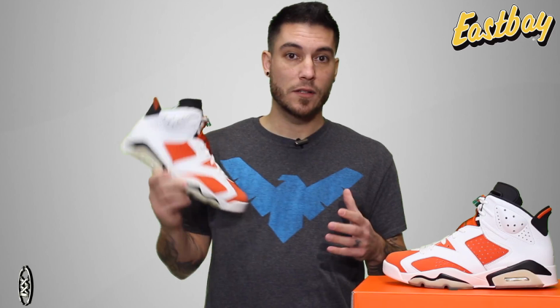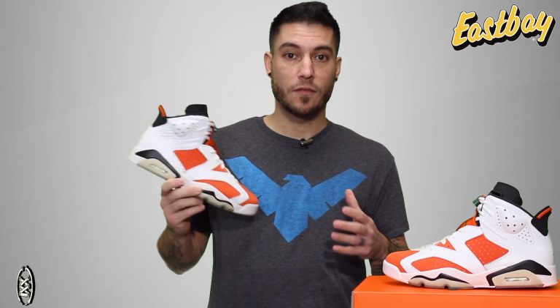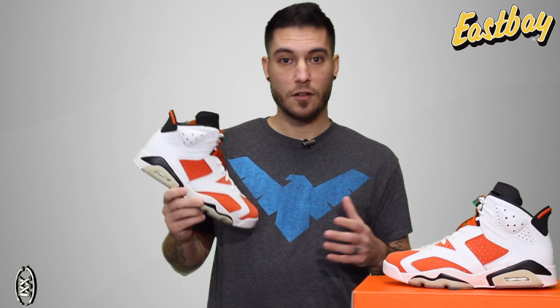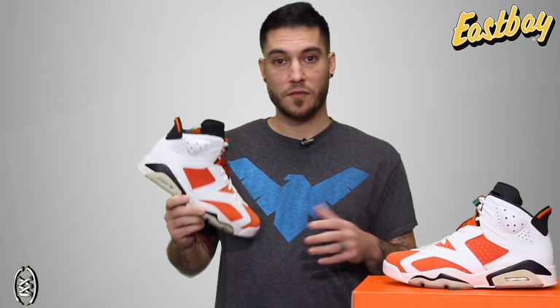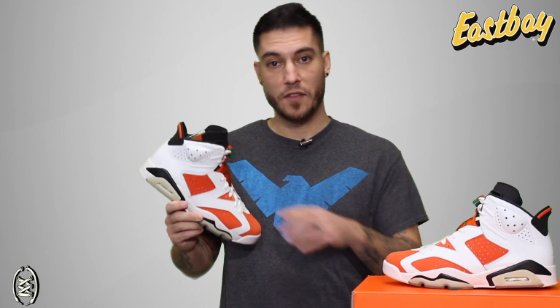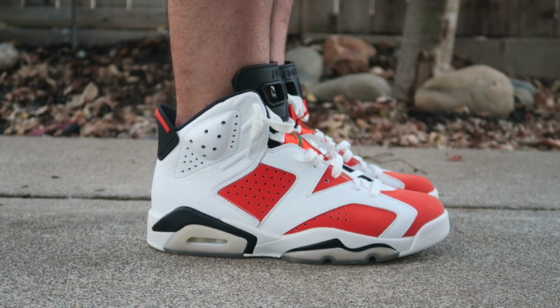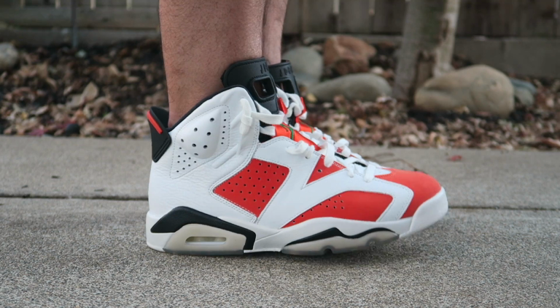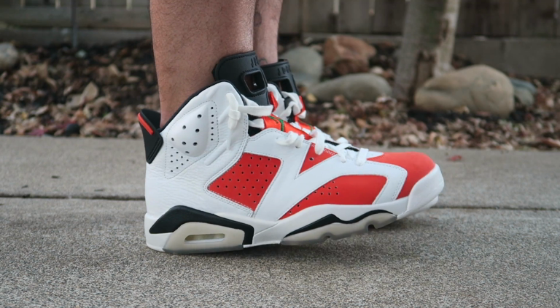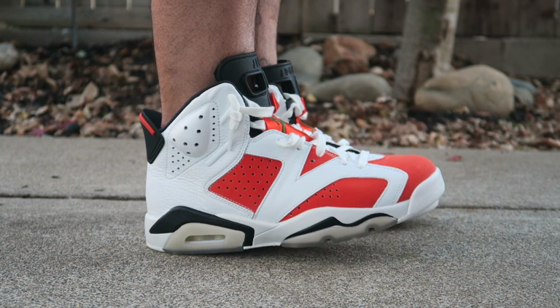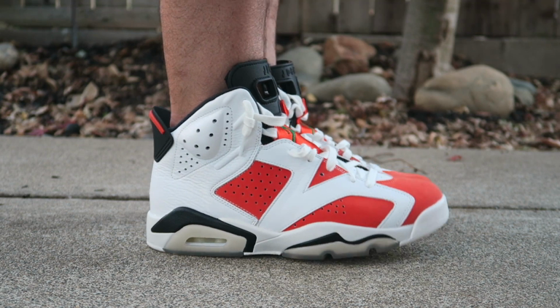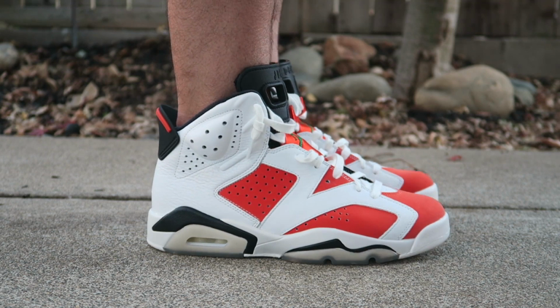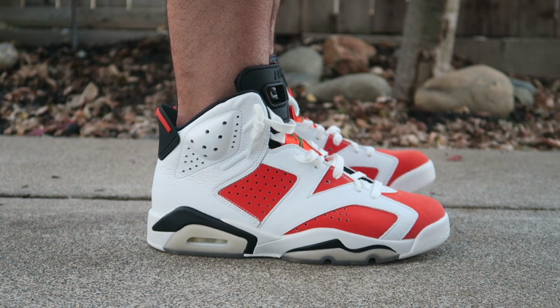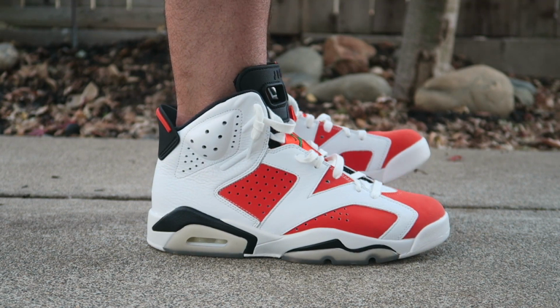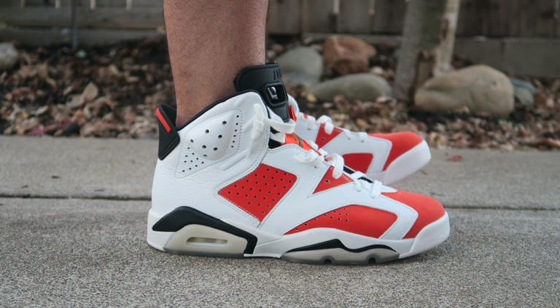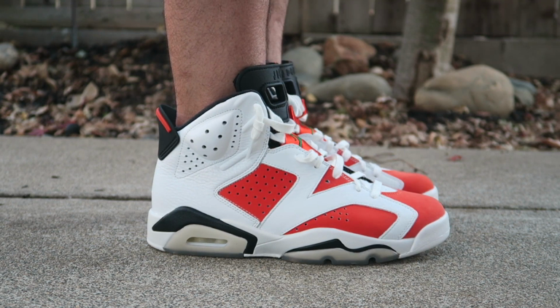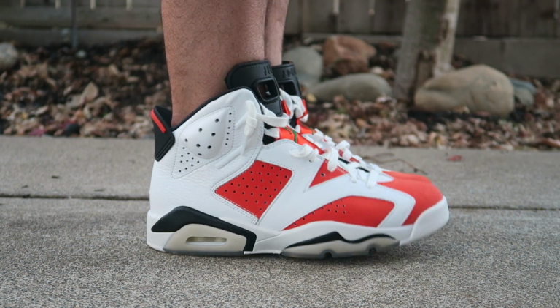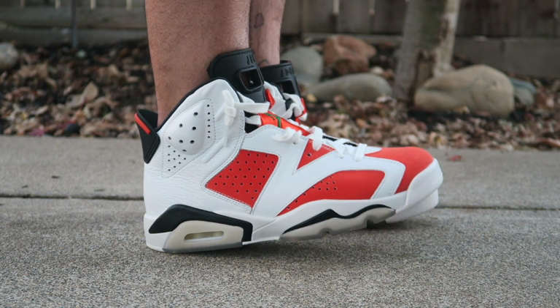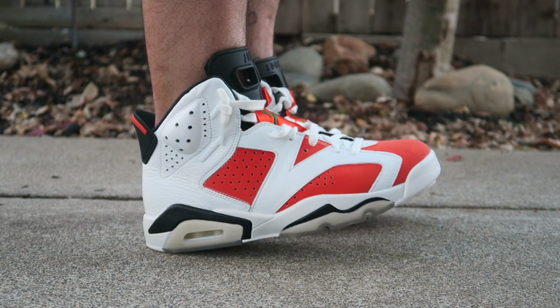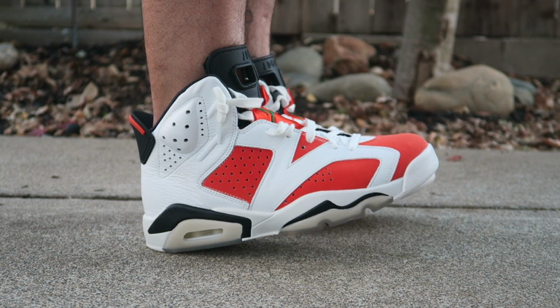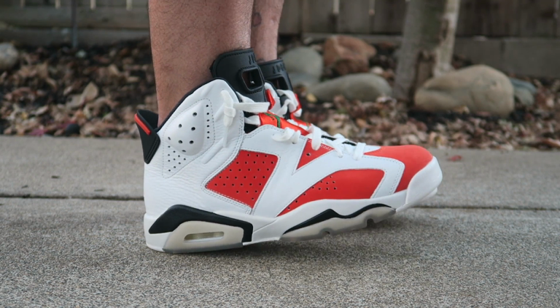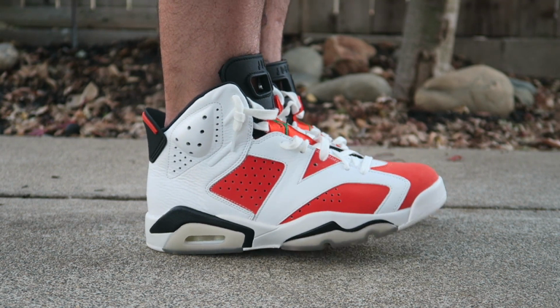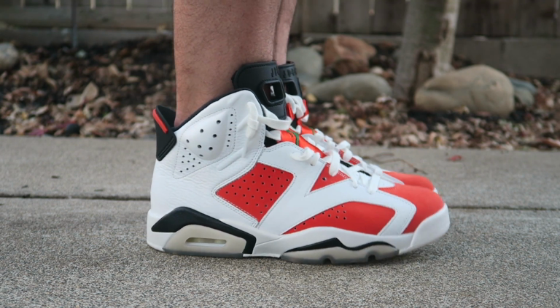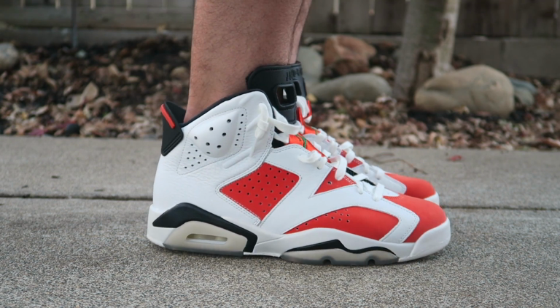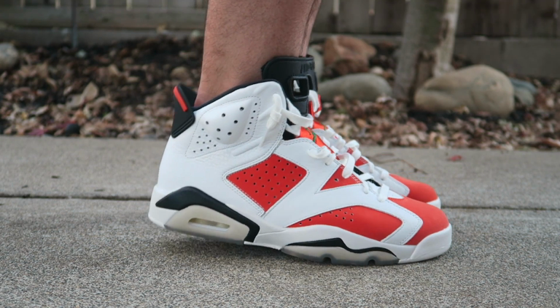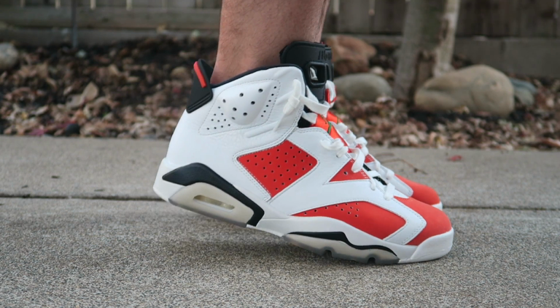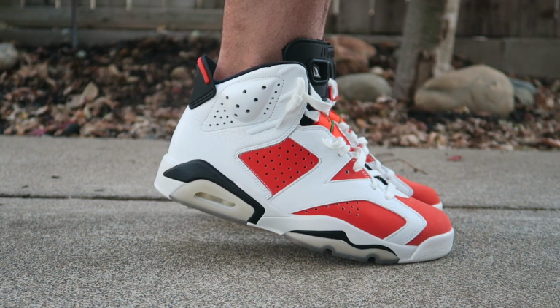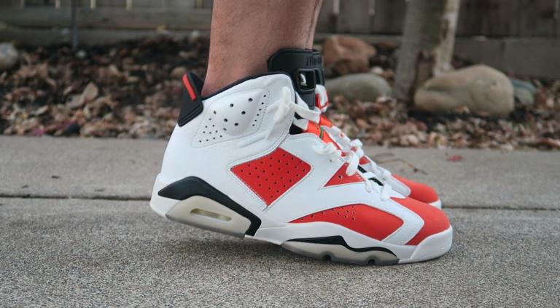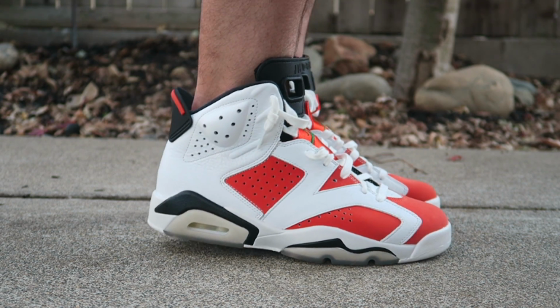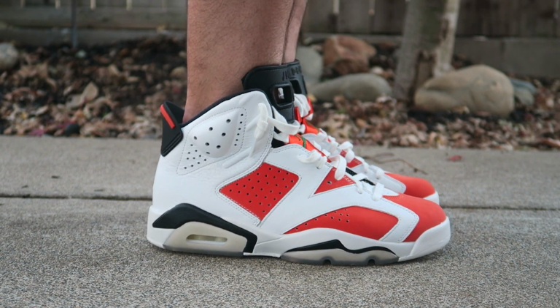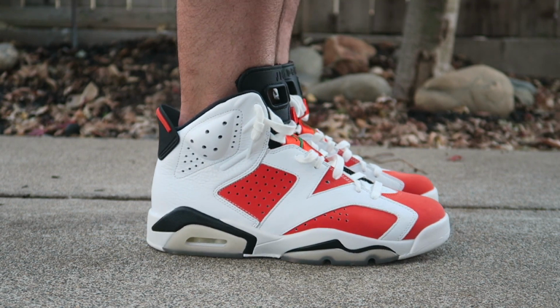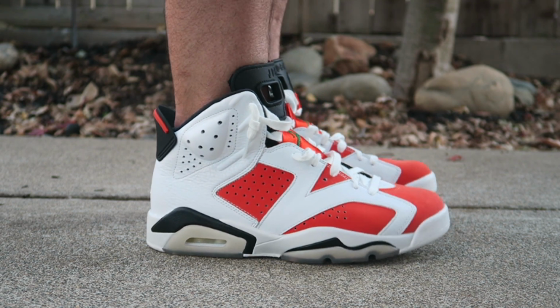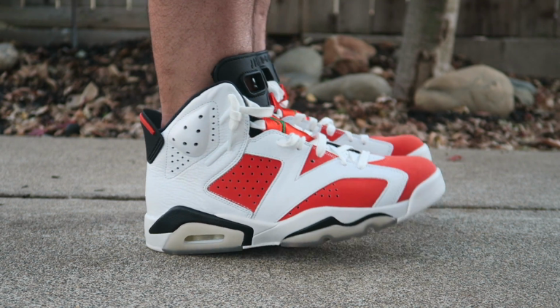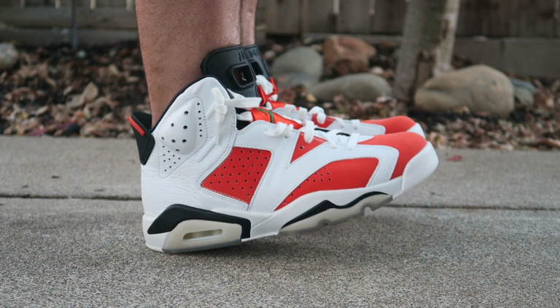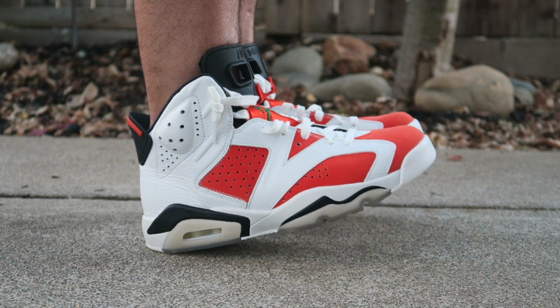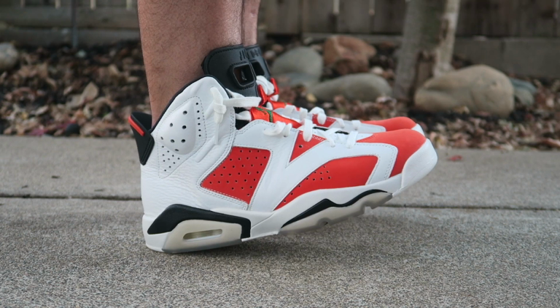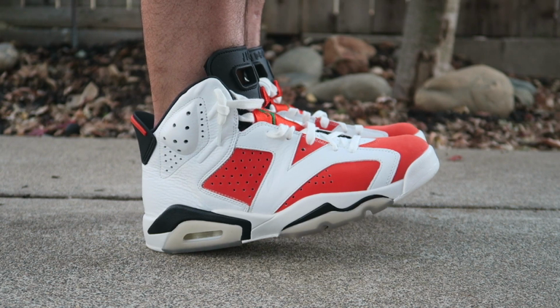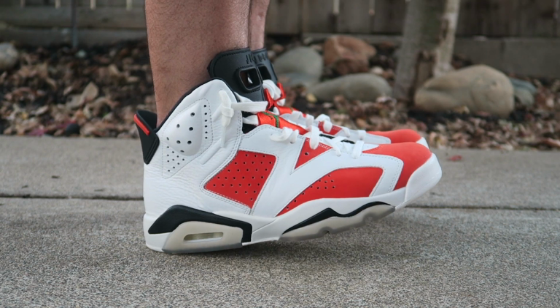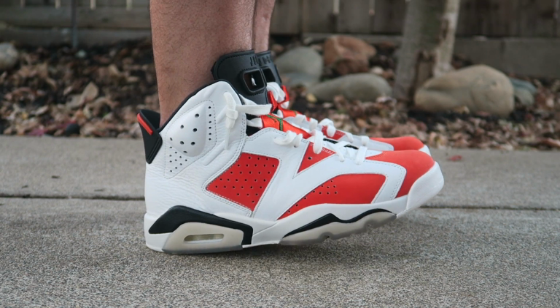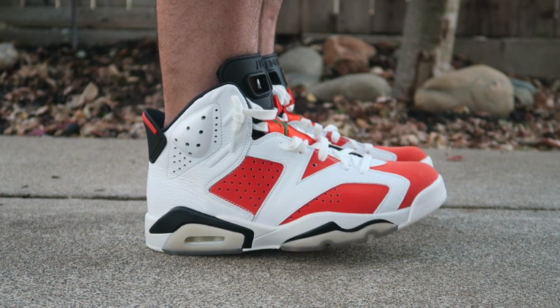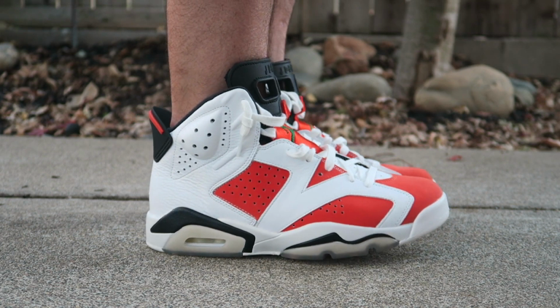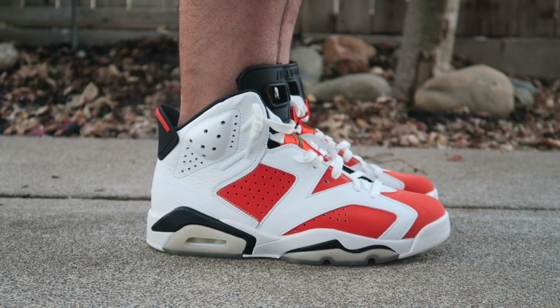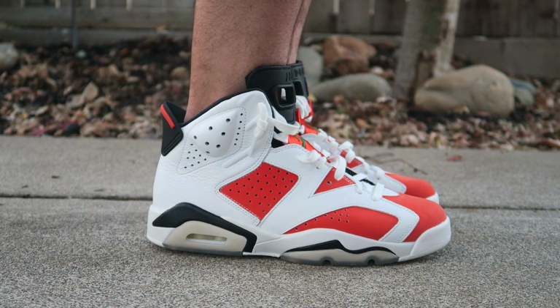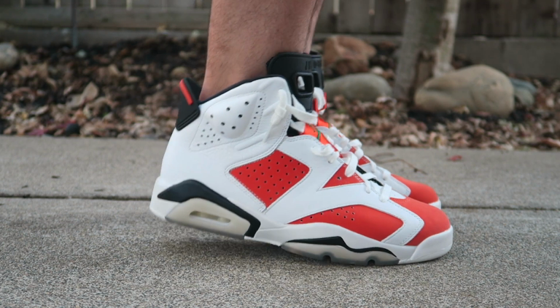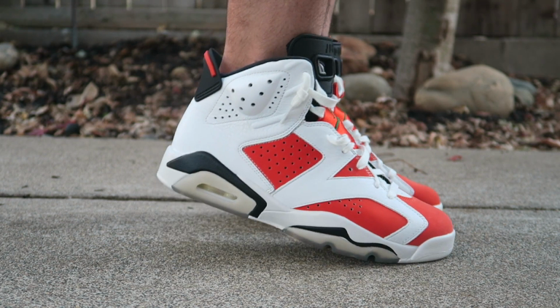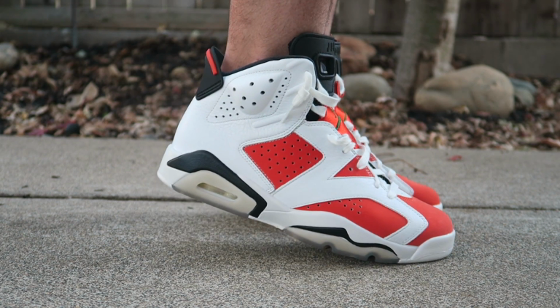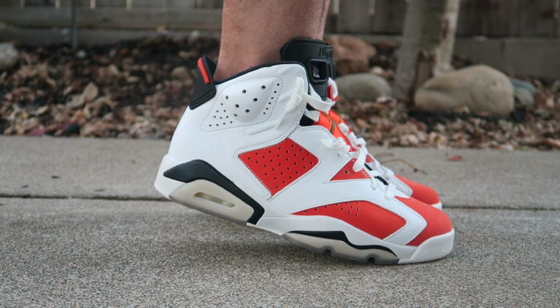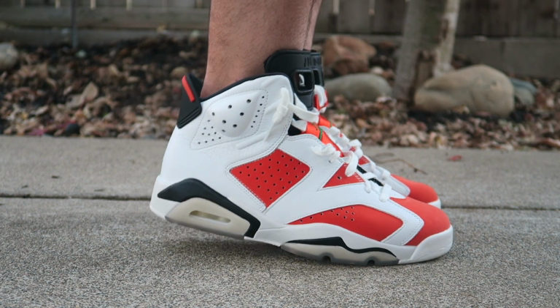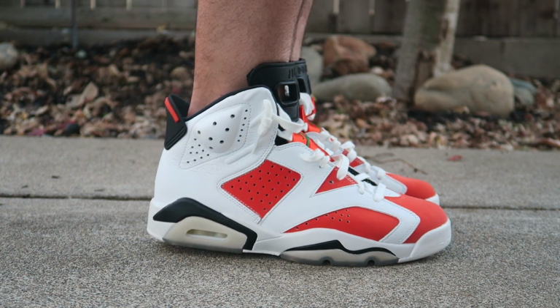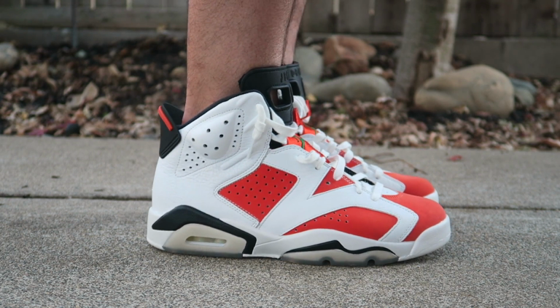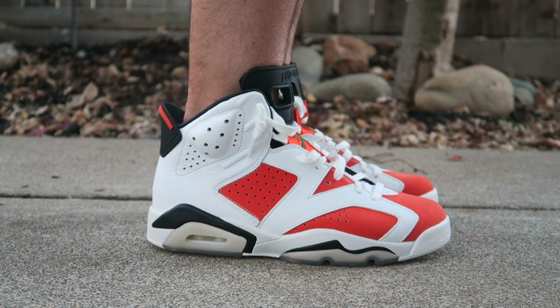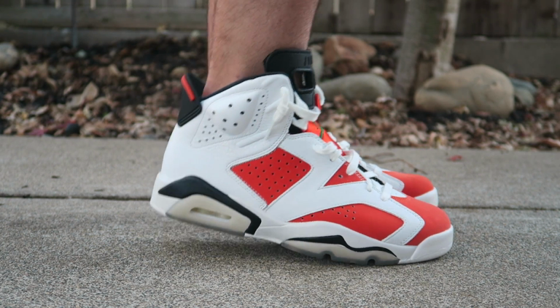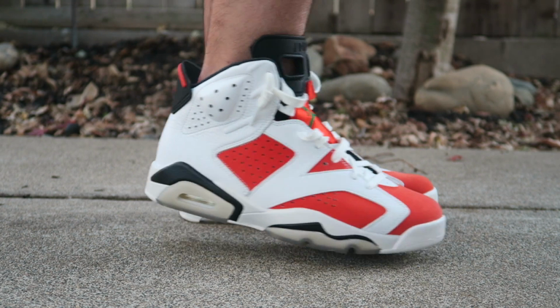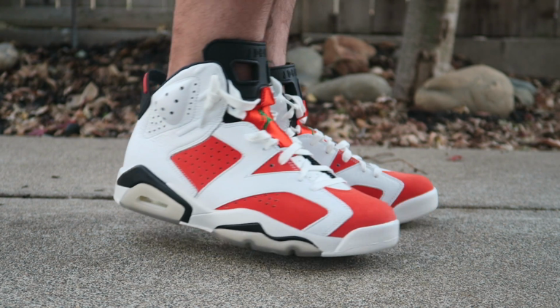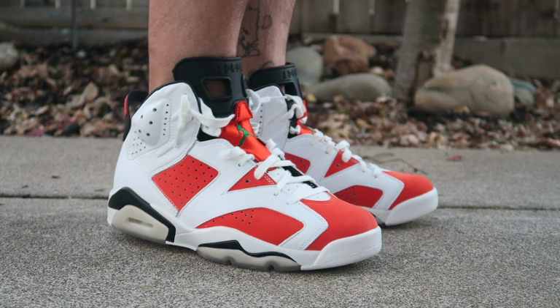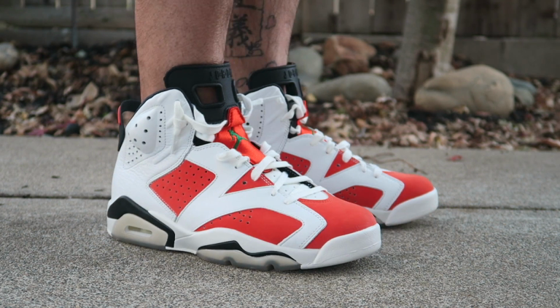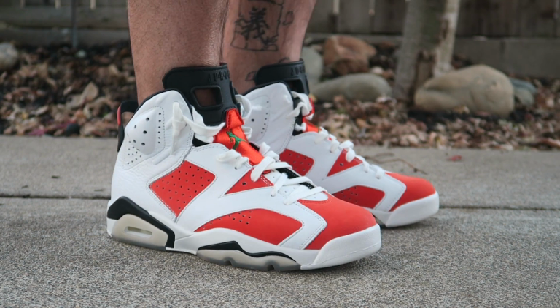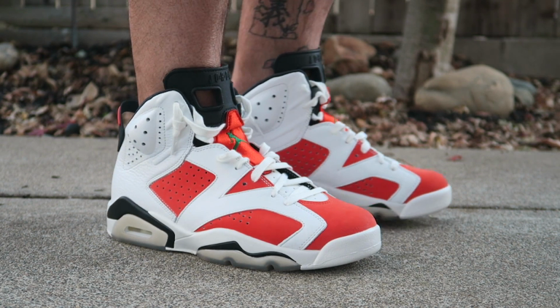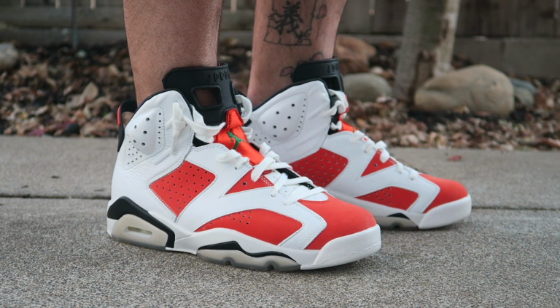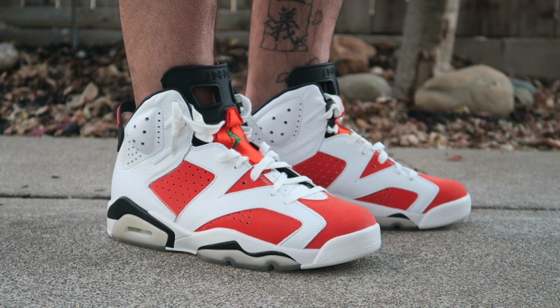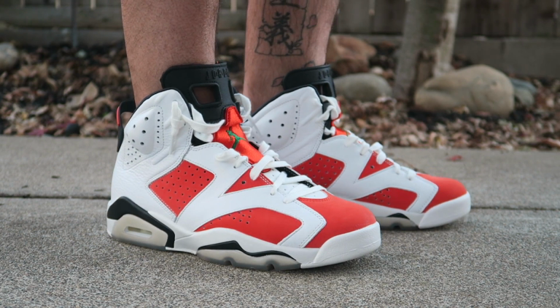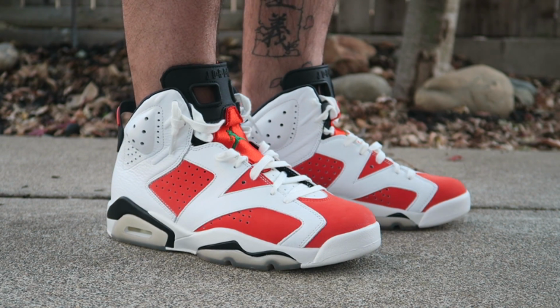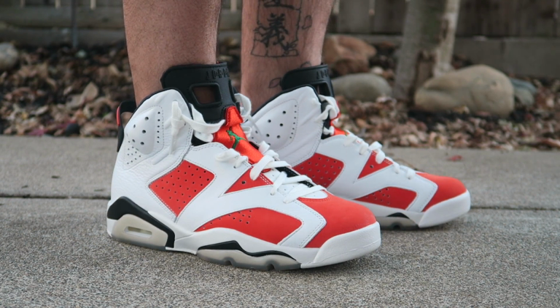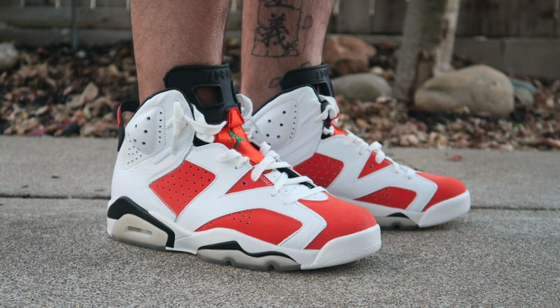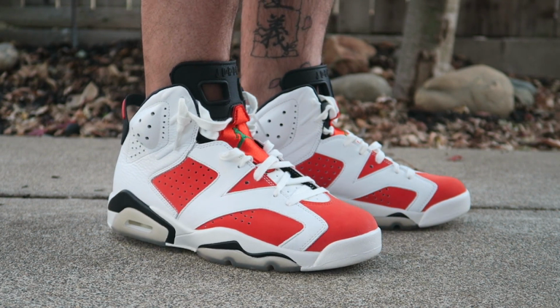As far as fit, they fit just like all the other Air Jordan 6s. I just went true to size and I think they fit fine. If you wanted a nice, close, snug fit, you can always go down half a size.